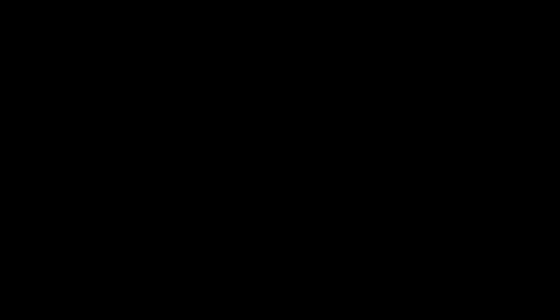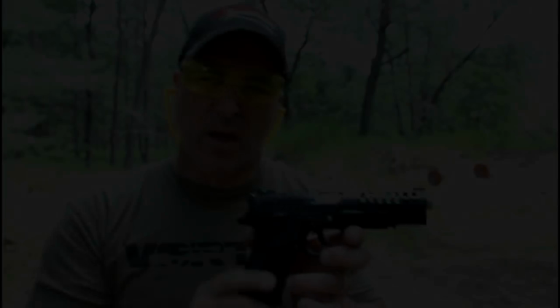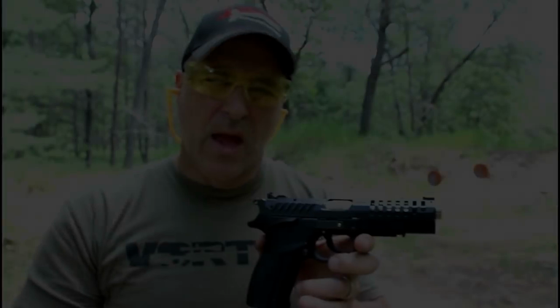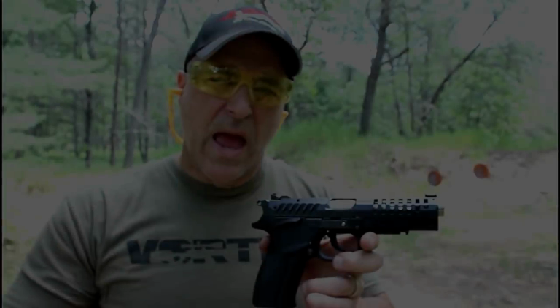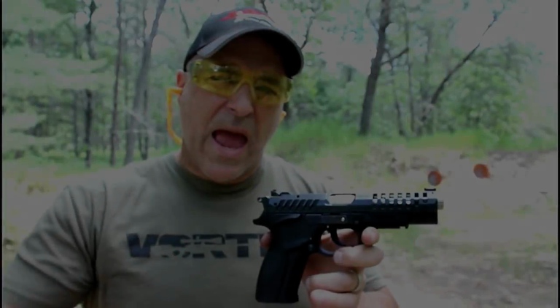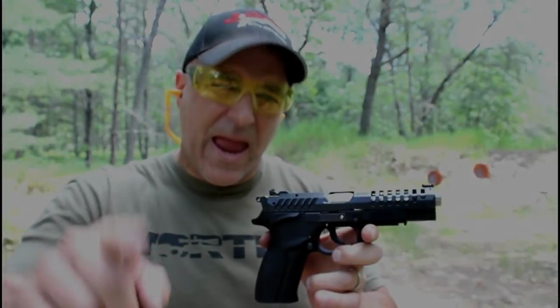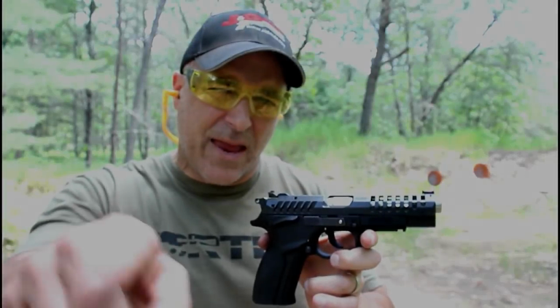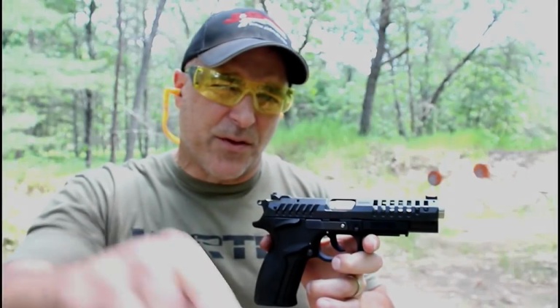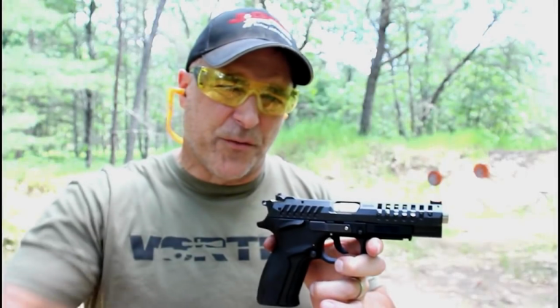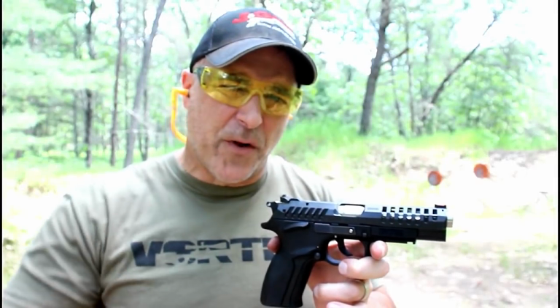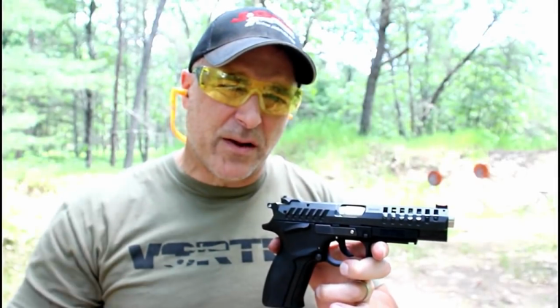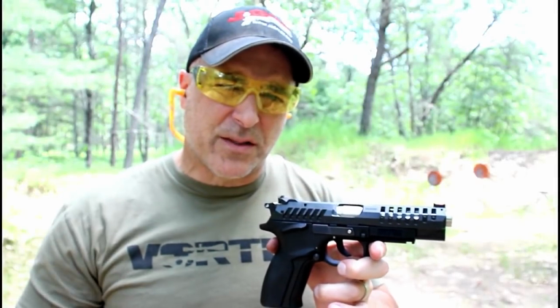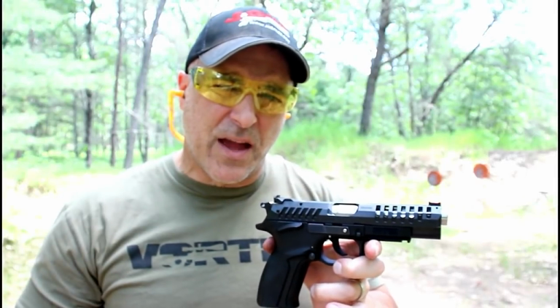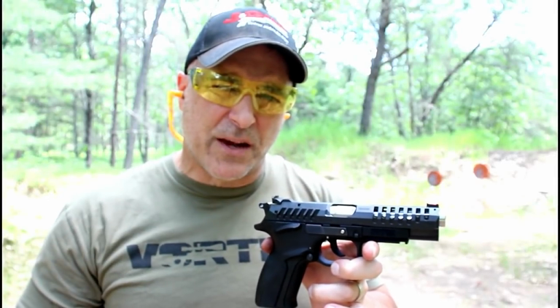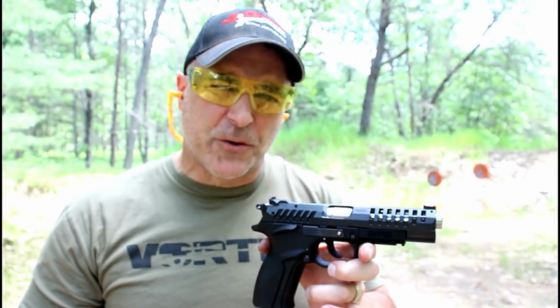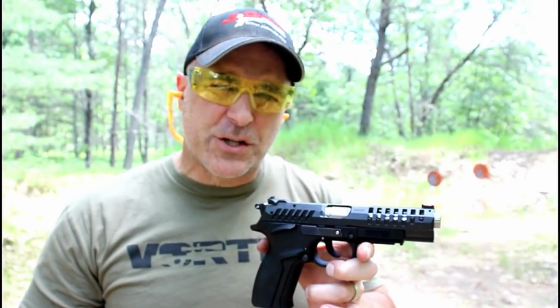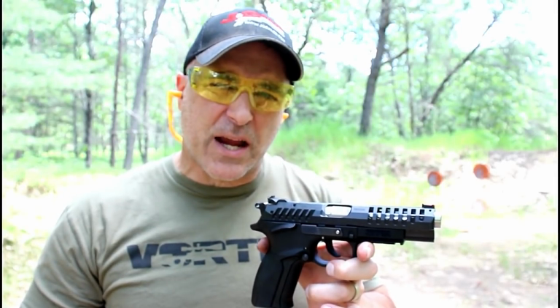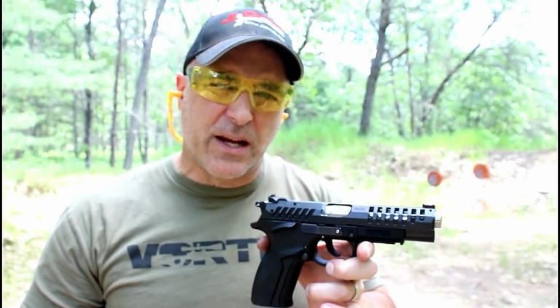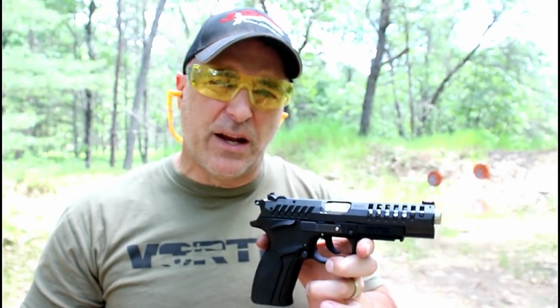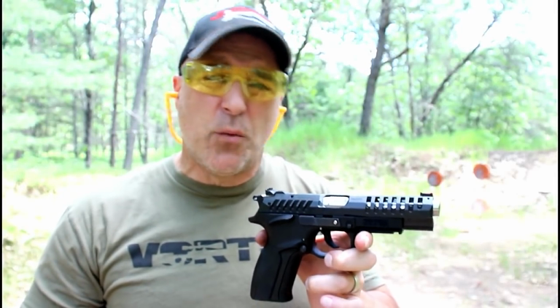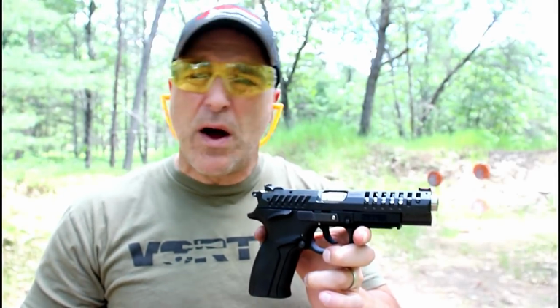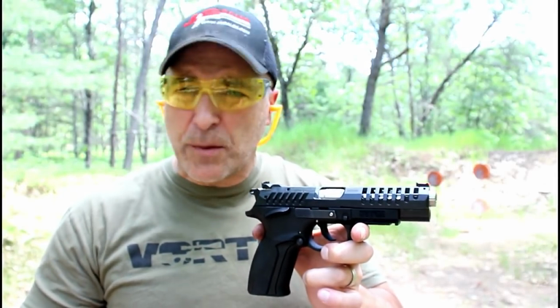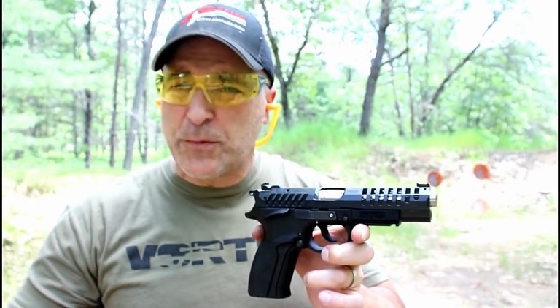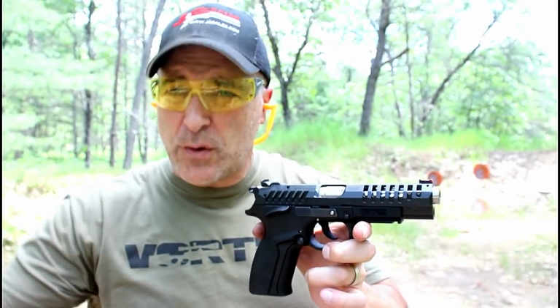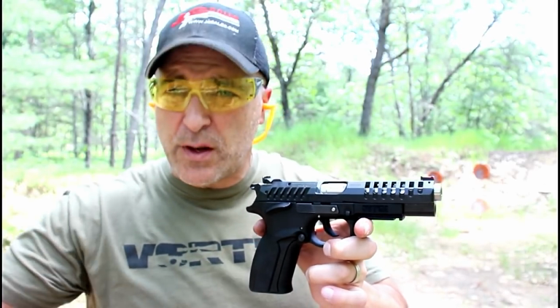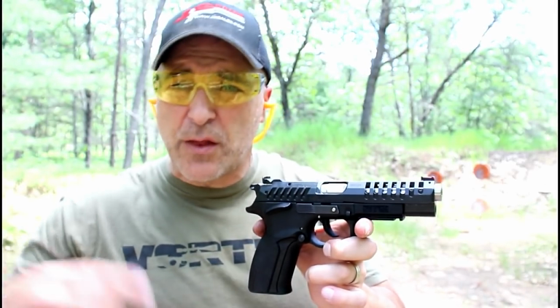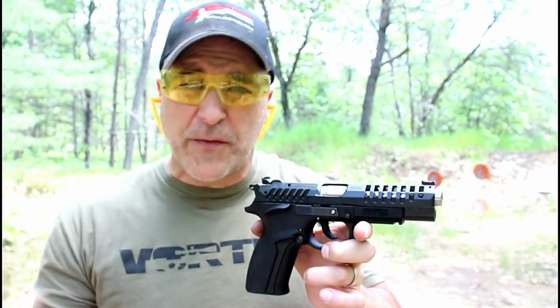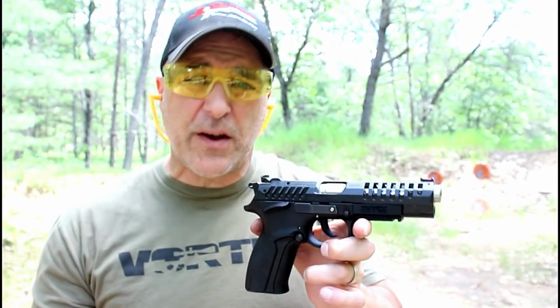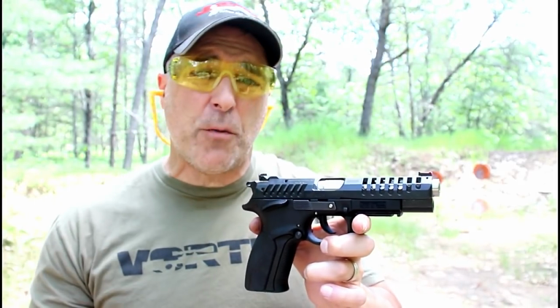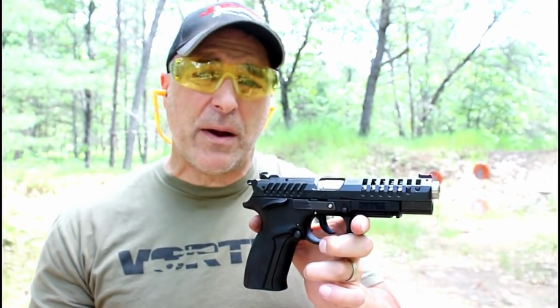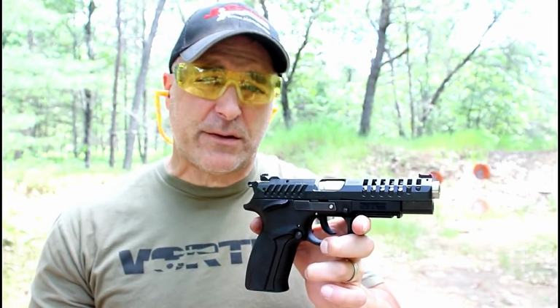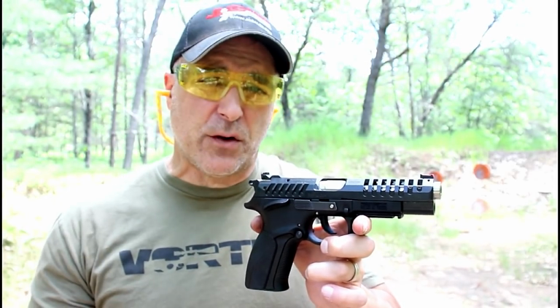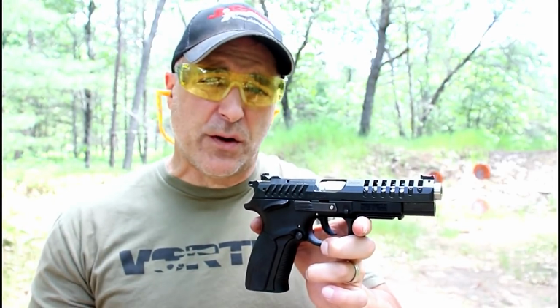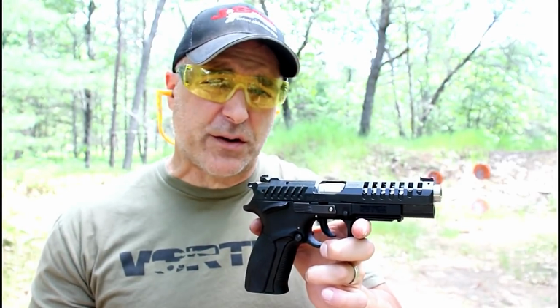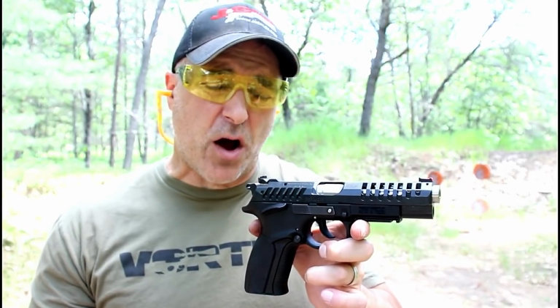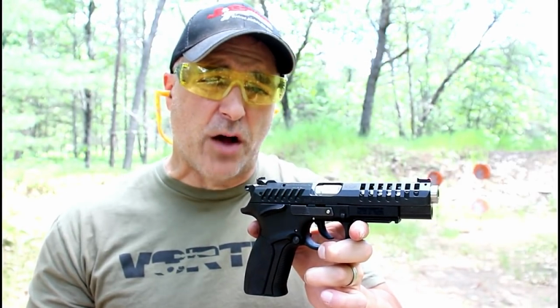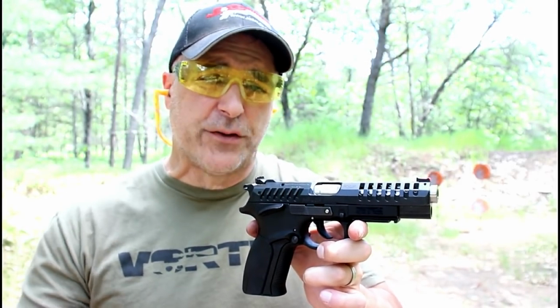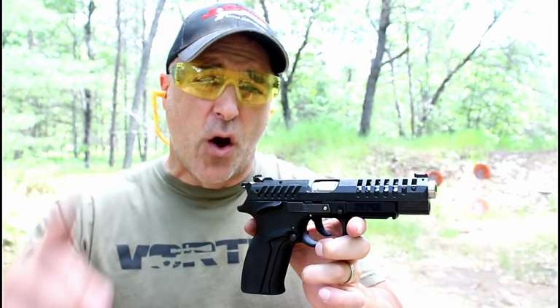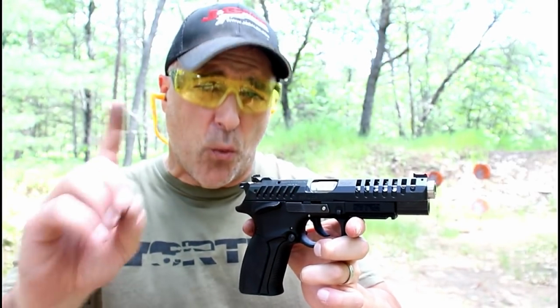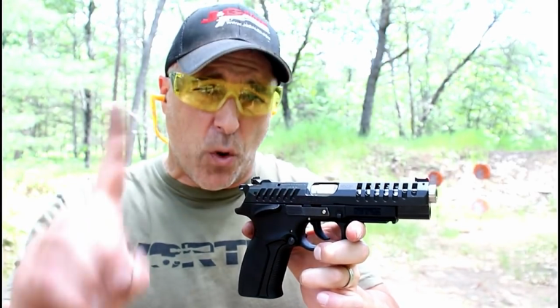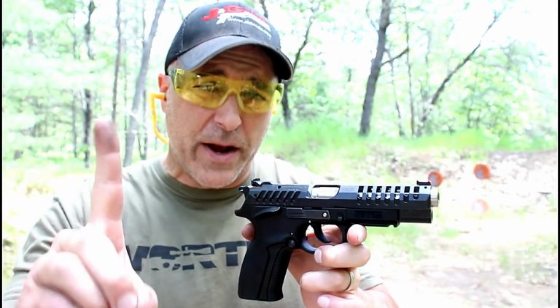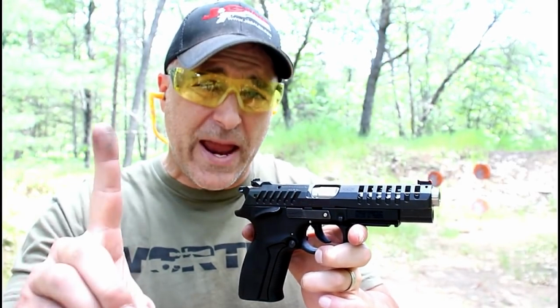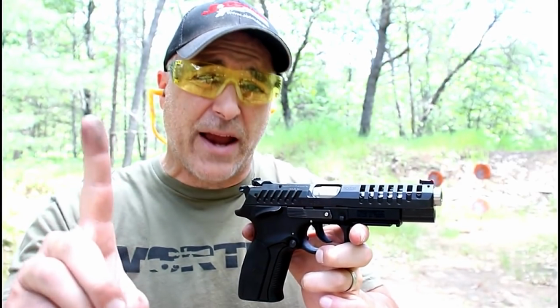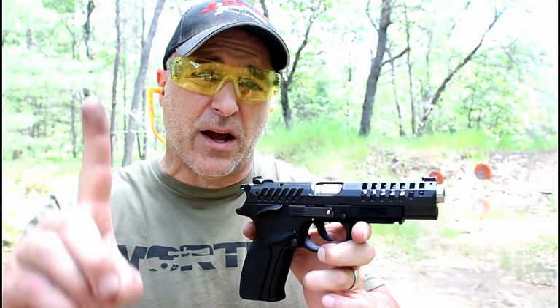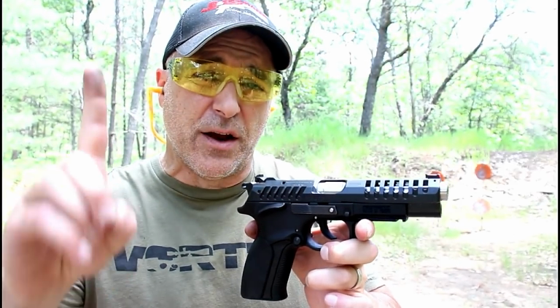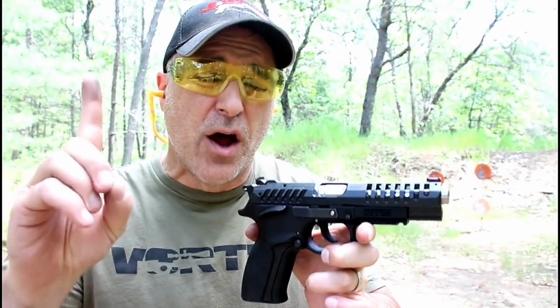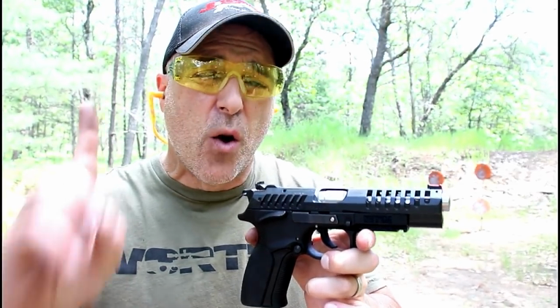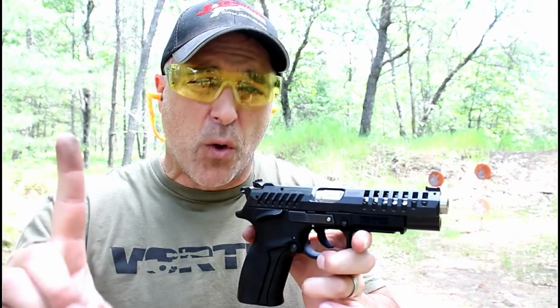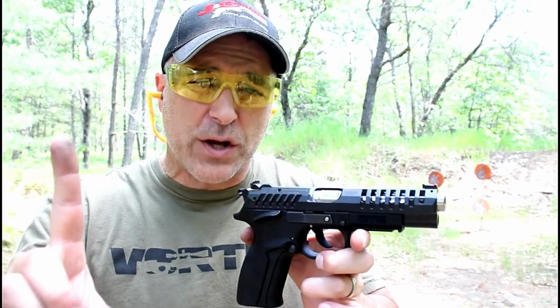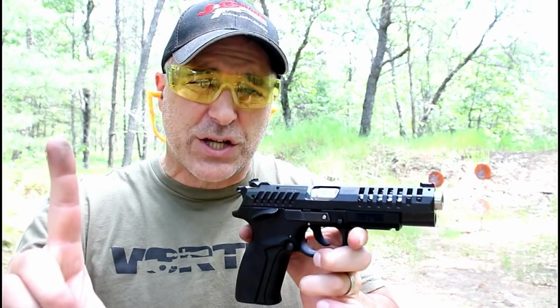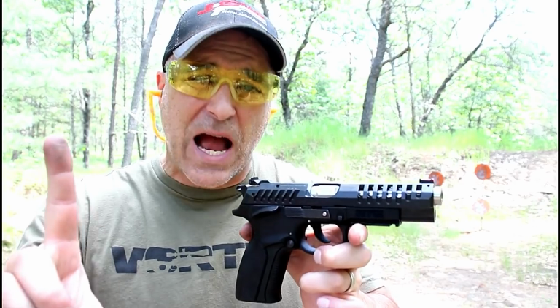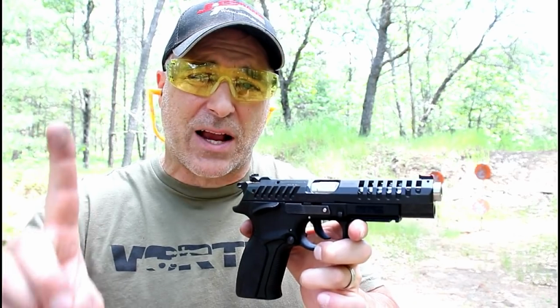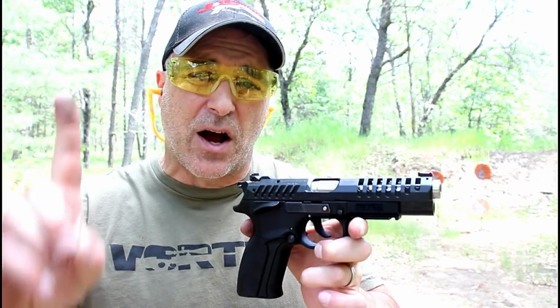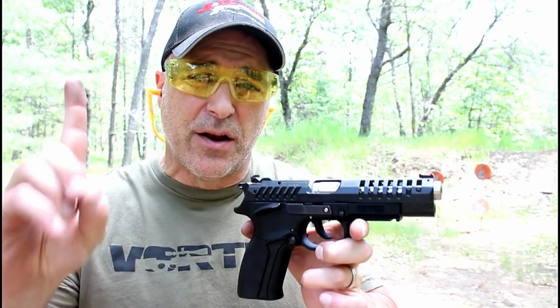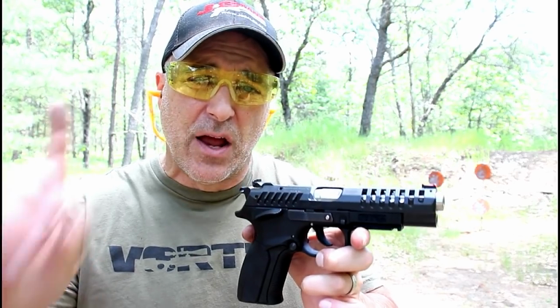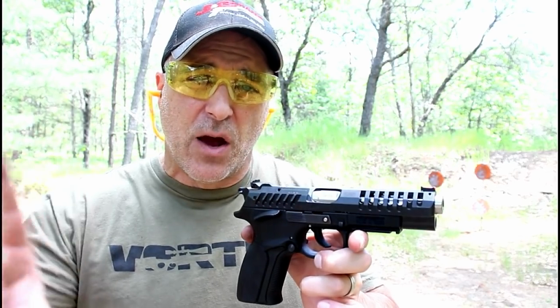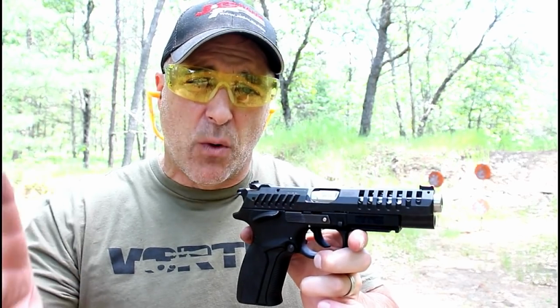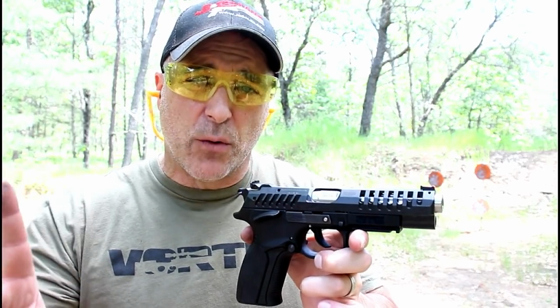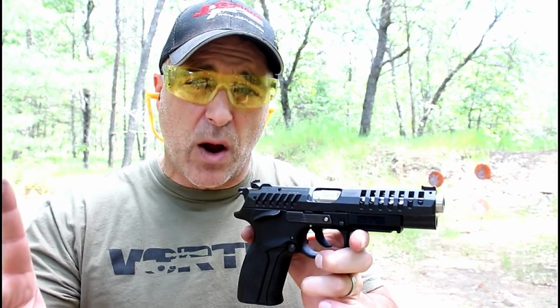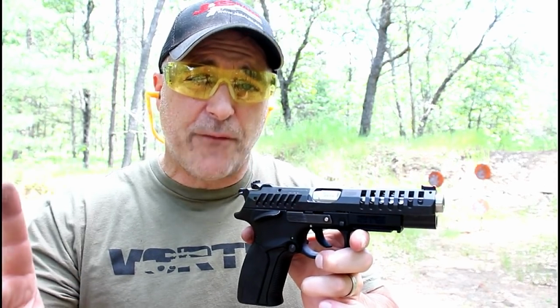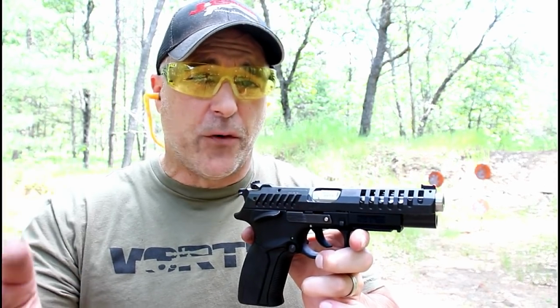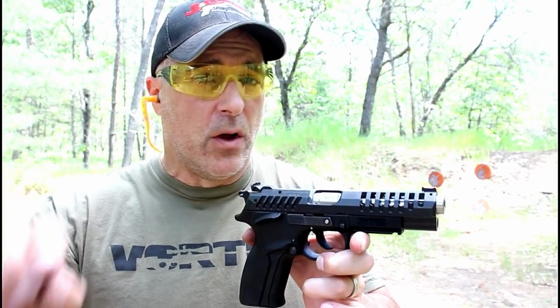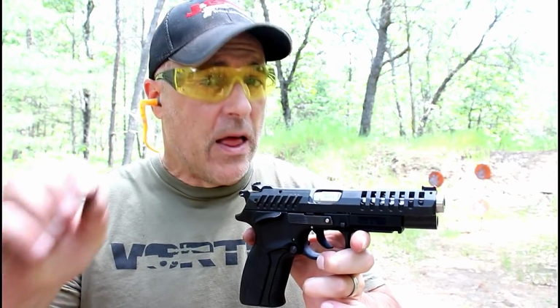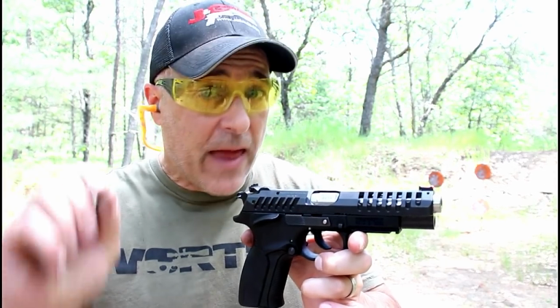Hey there friends, thanks for checking in and welcome to another video in my series called One Handgun, One Shotgun, and One Rifle.